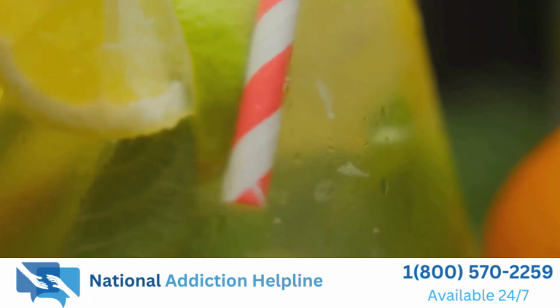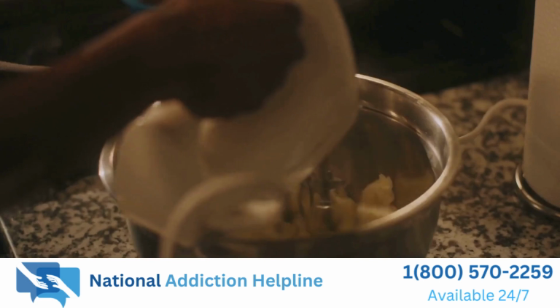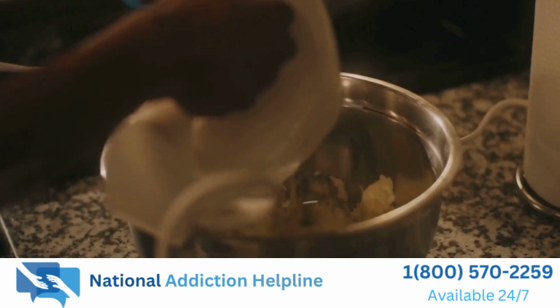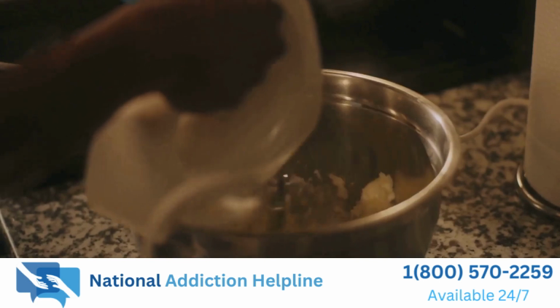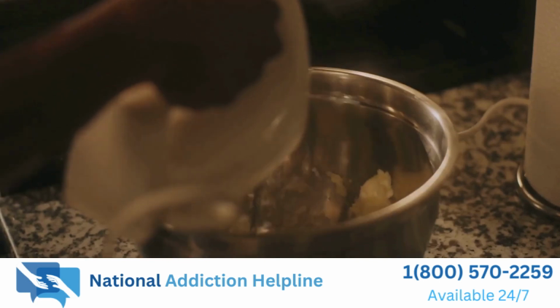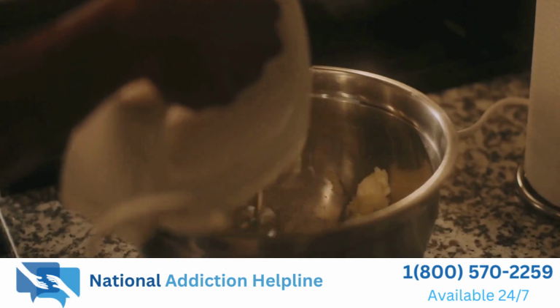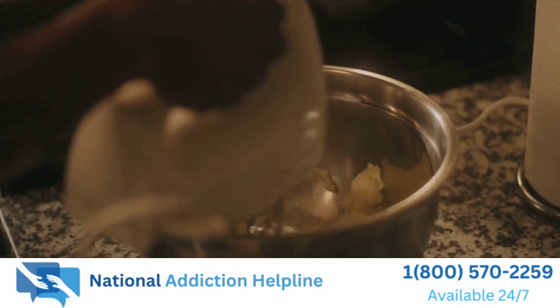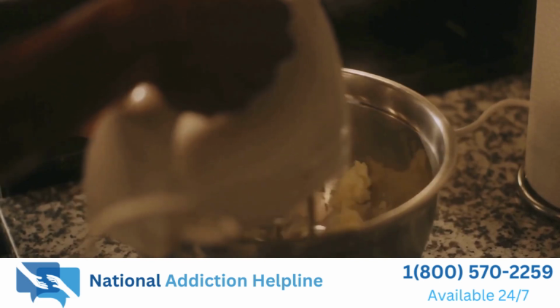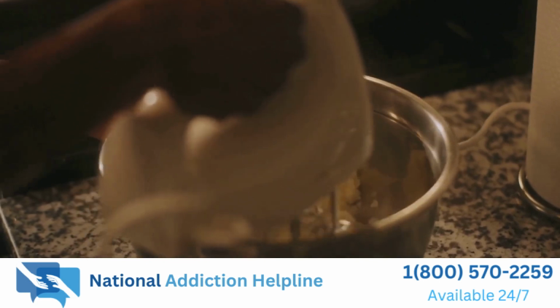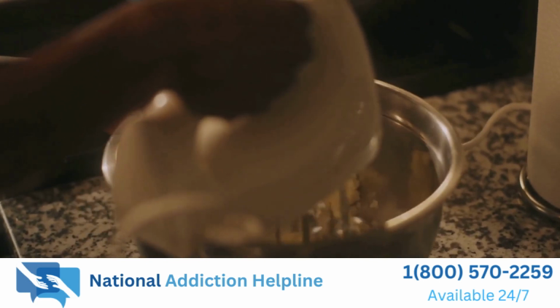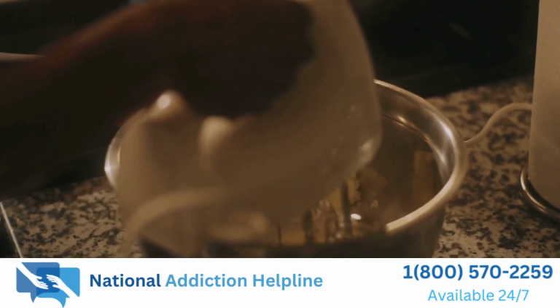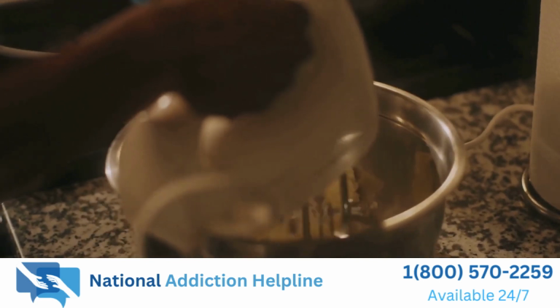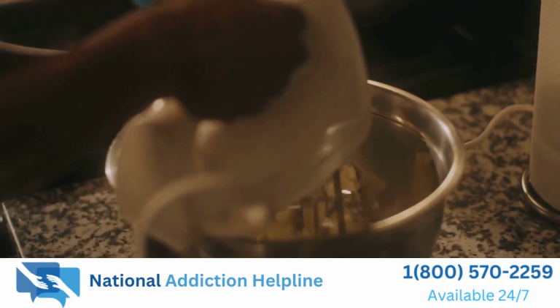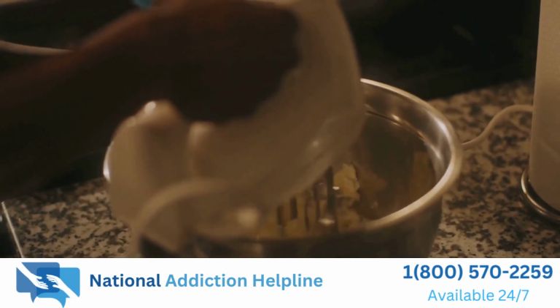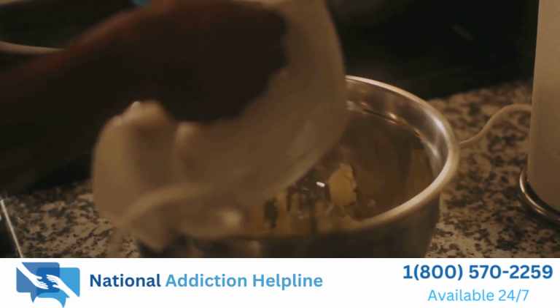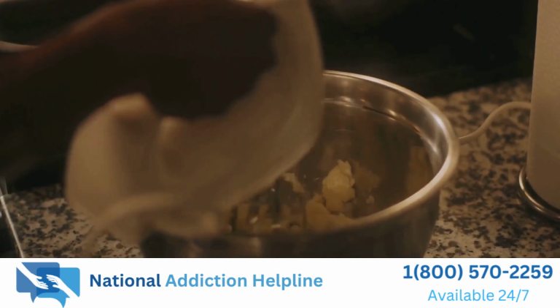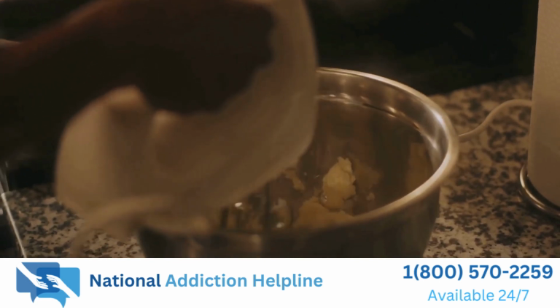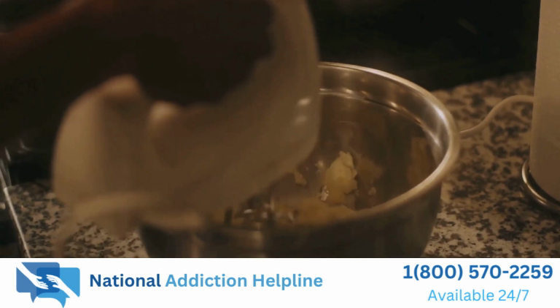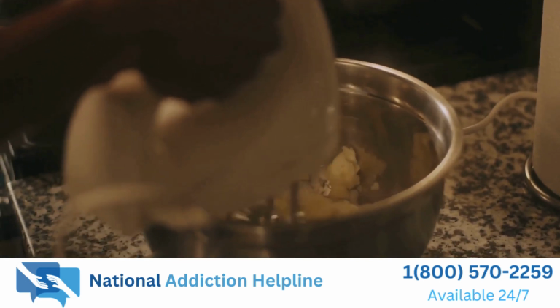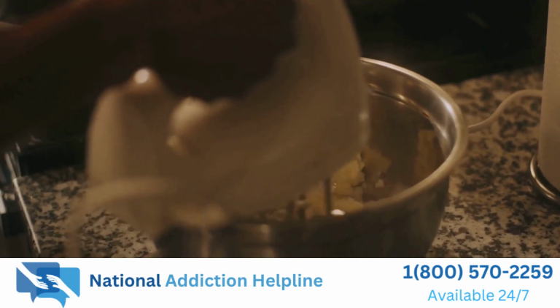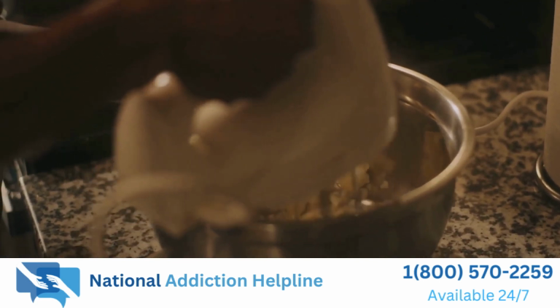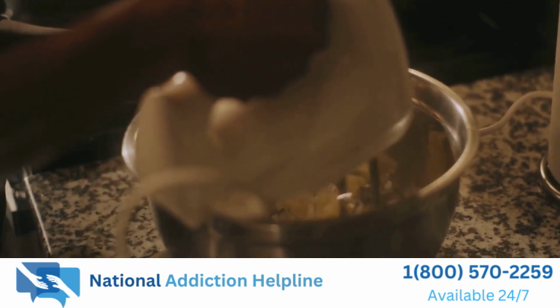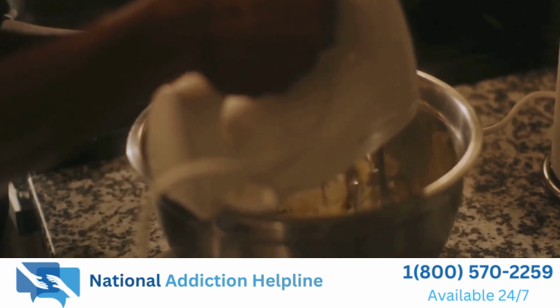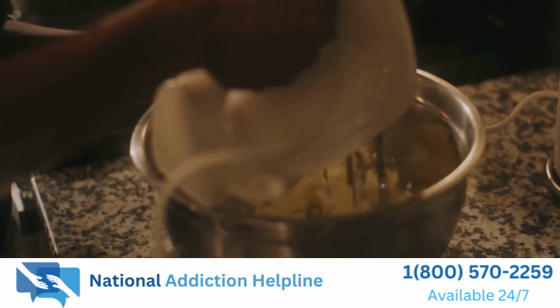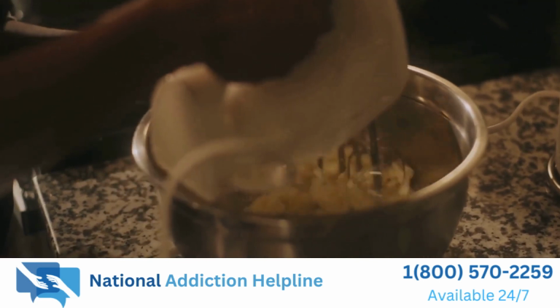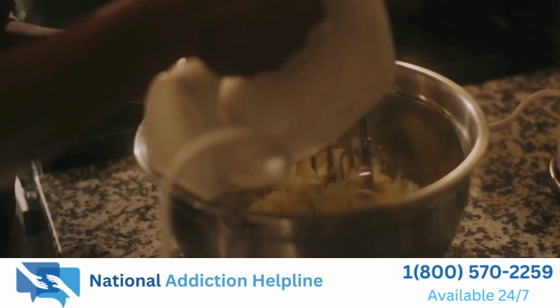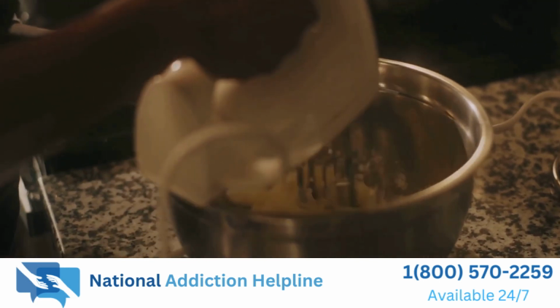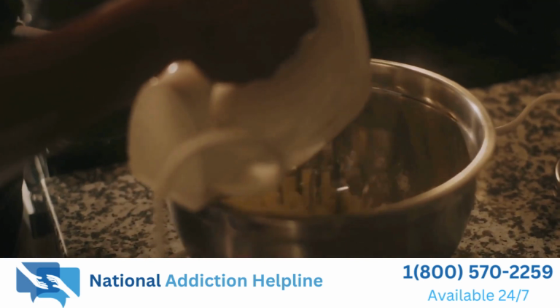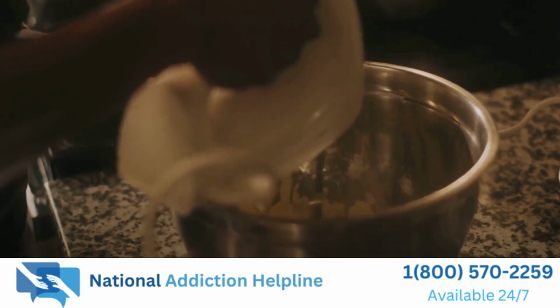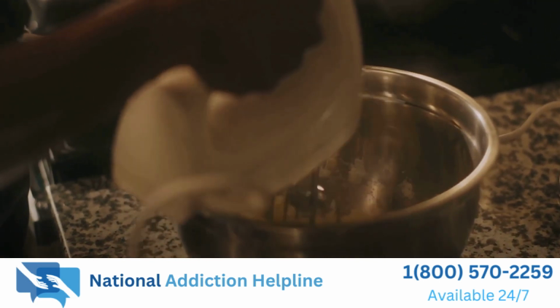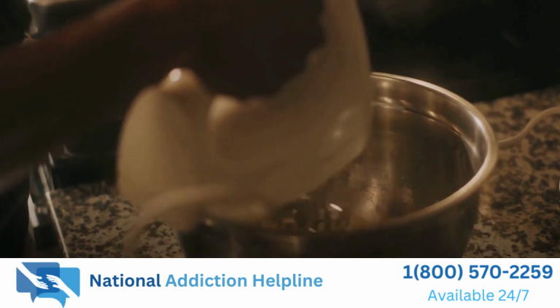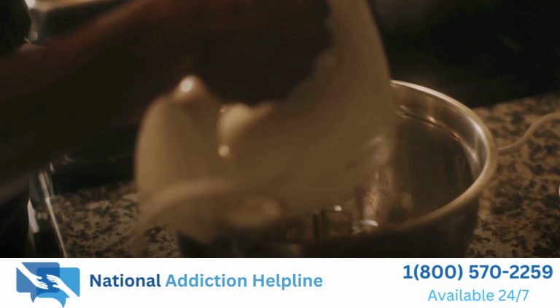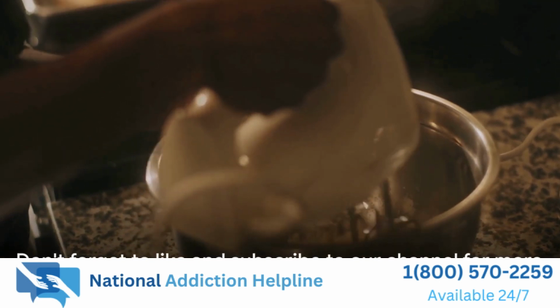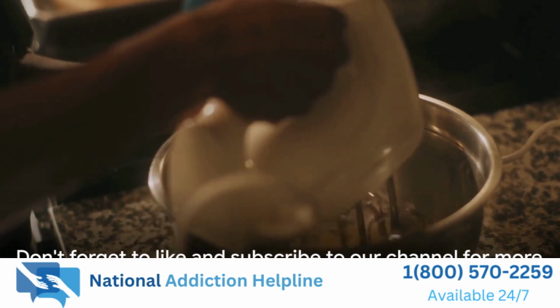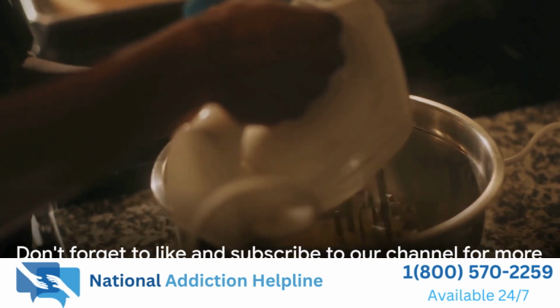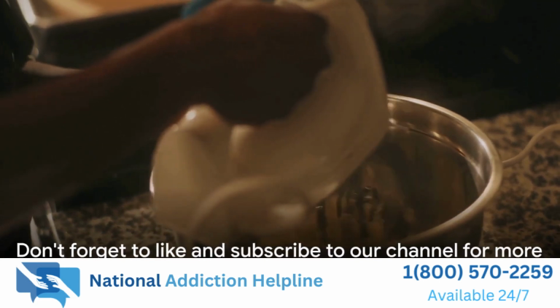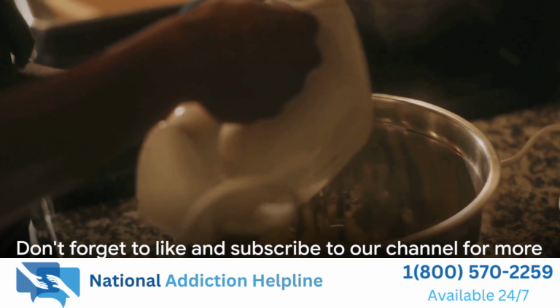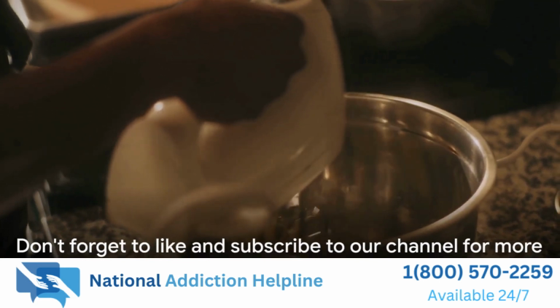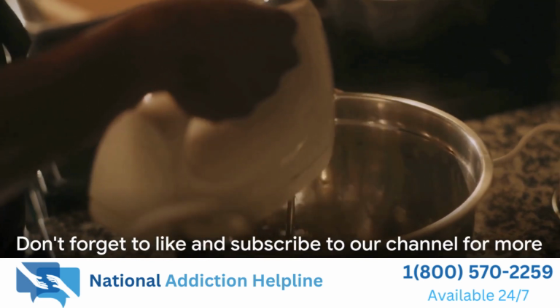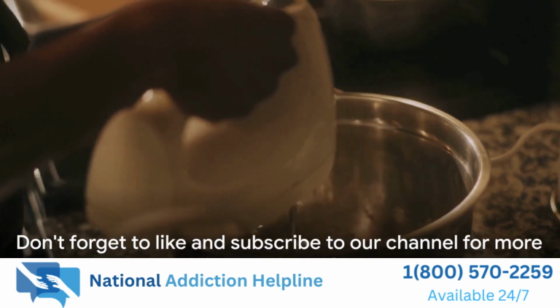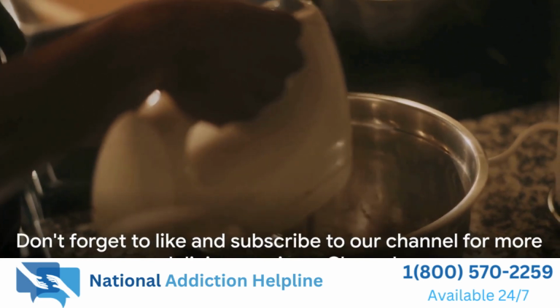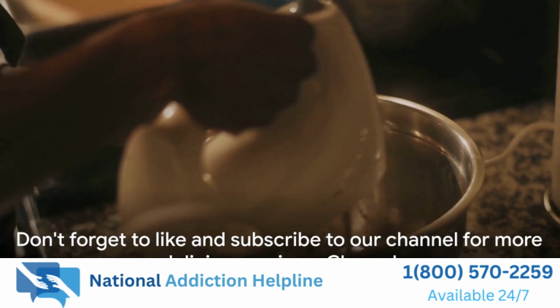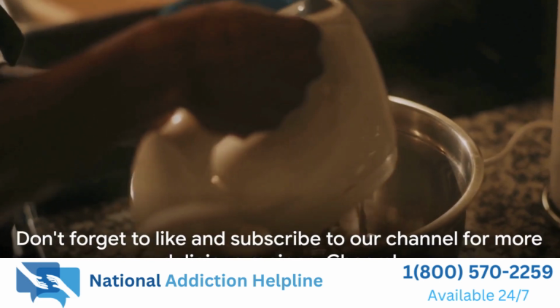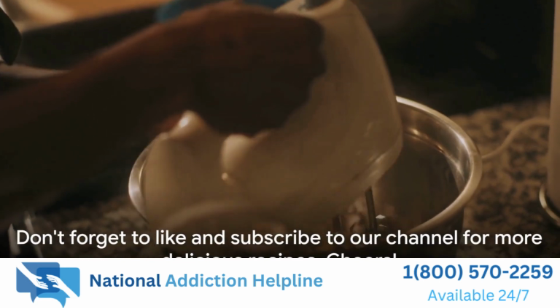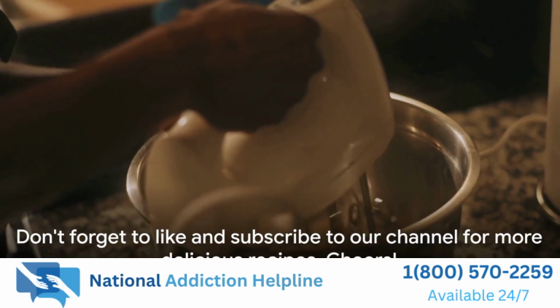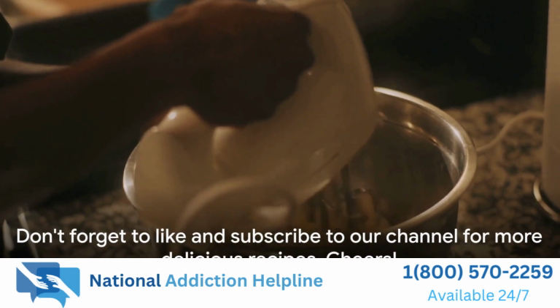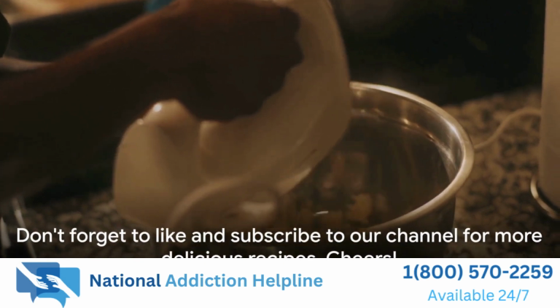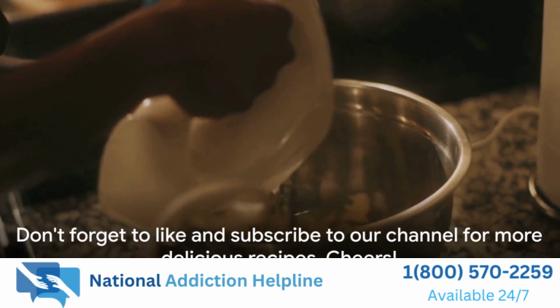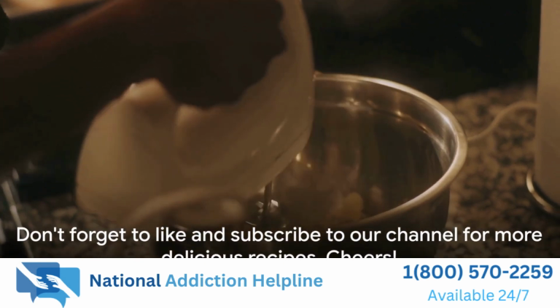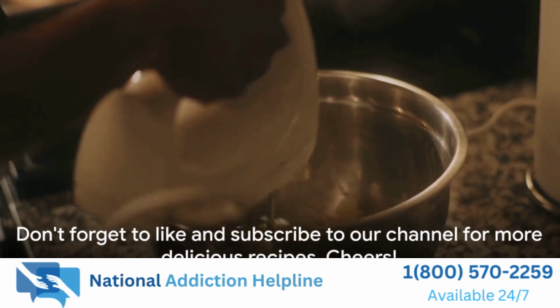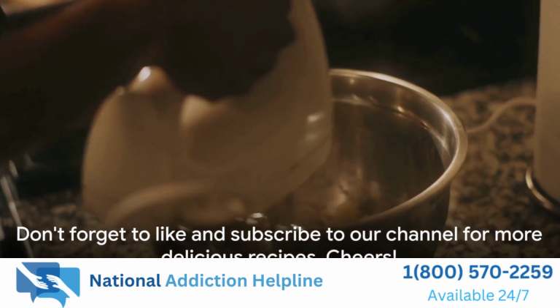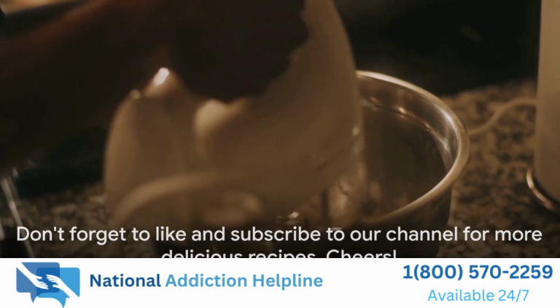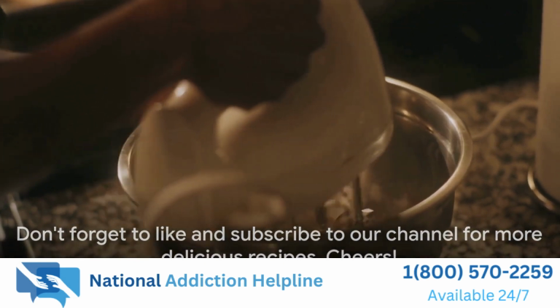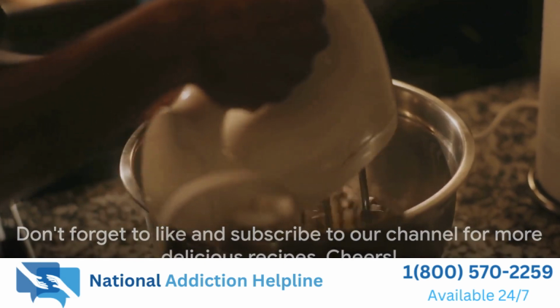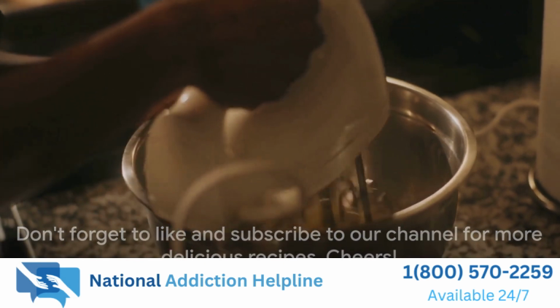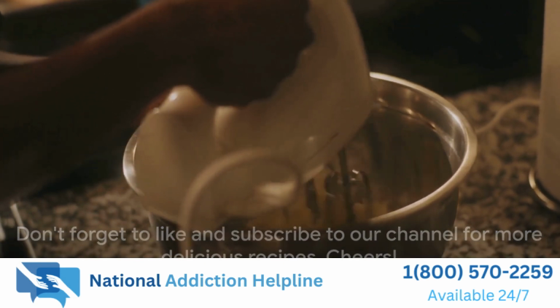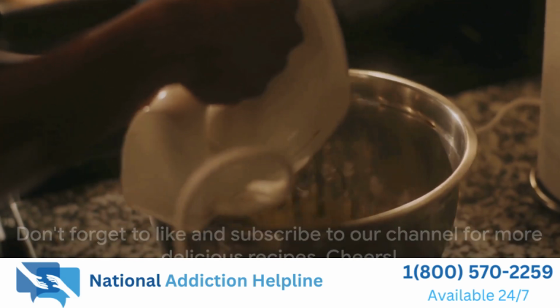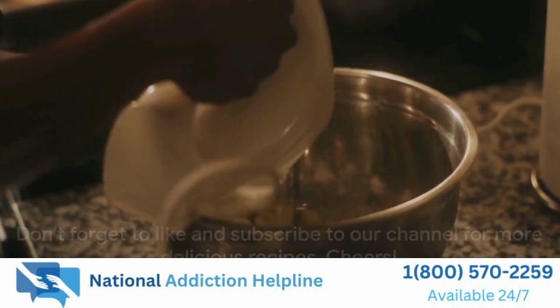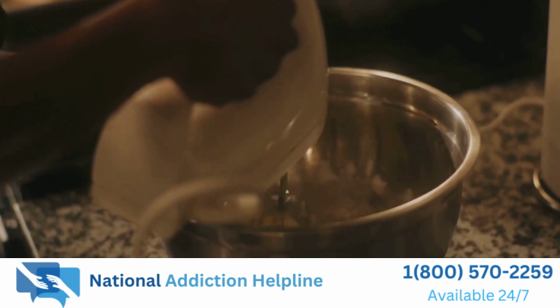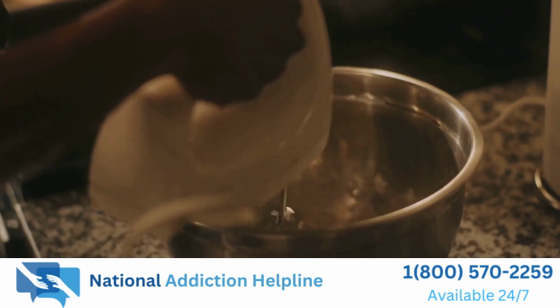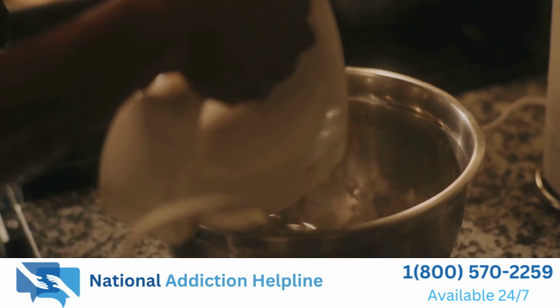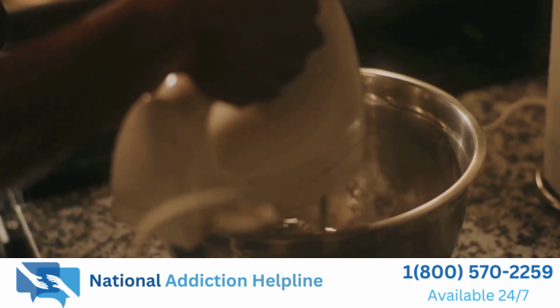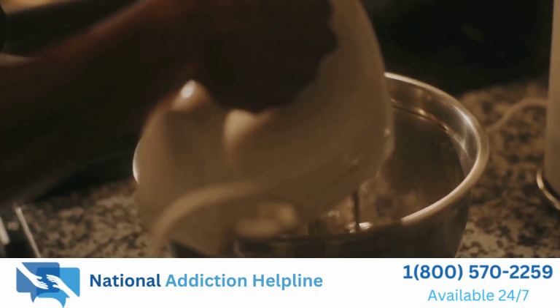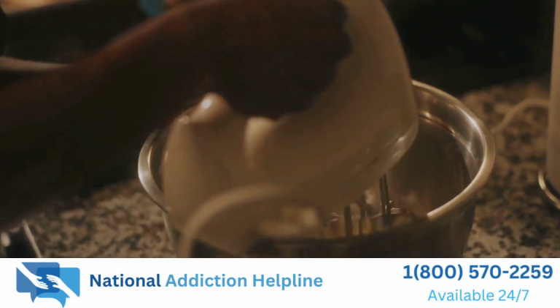We hope you enjoyed this recipe and give it a try. Don't forget to like and subscribe to our channel for more delicious recipes. Cheers!